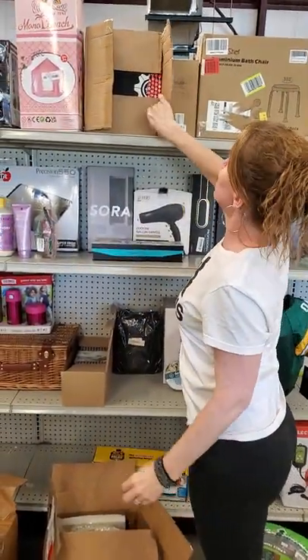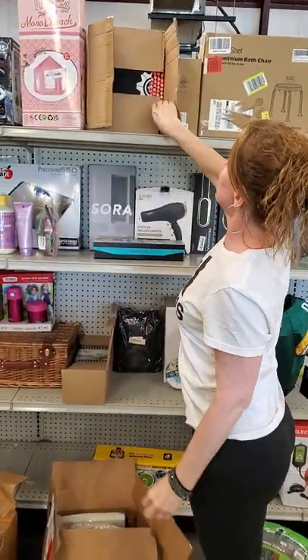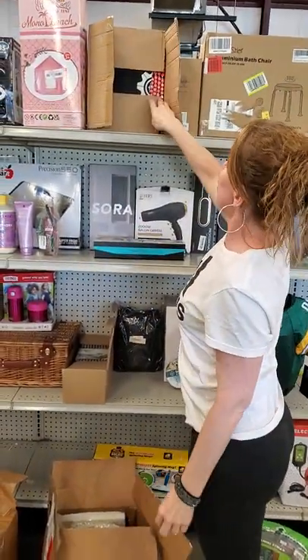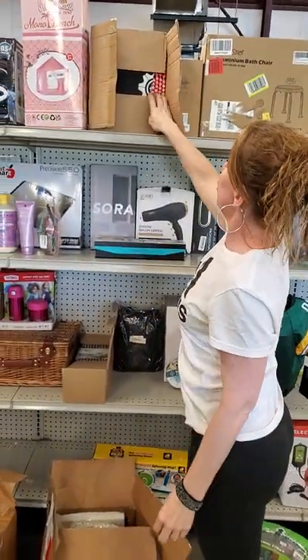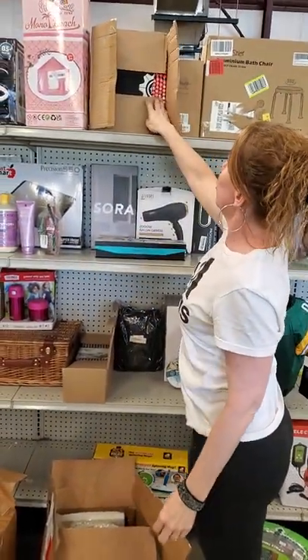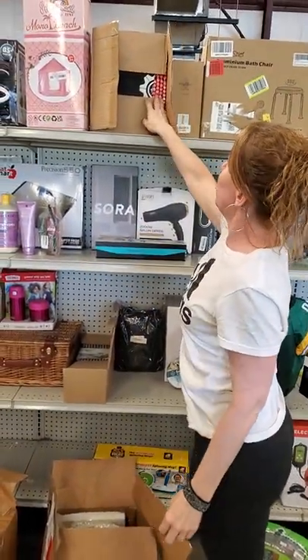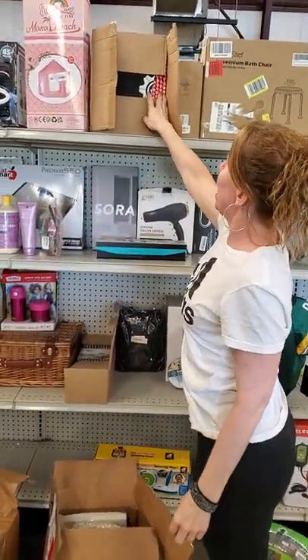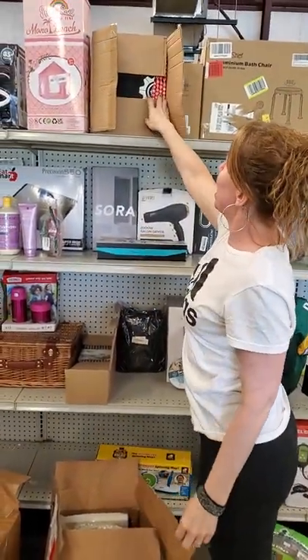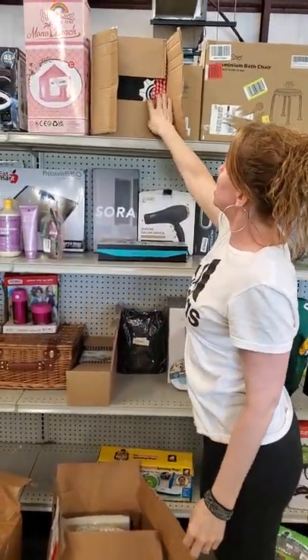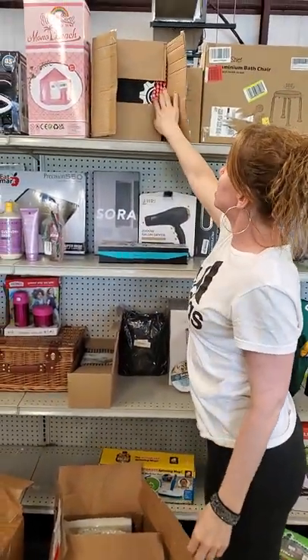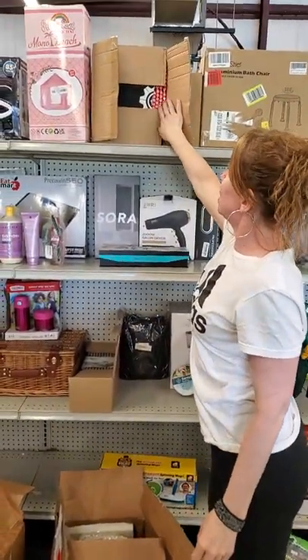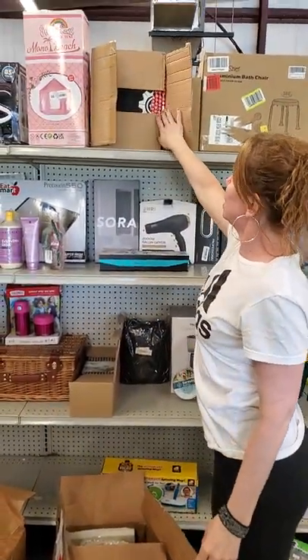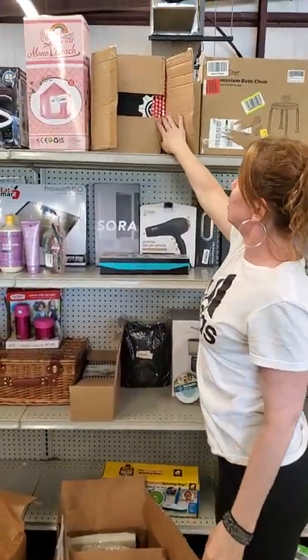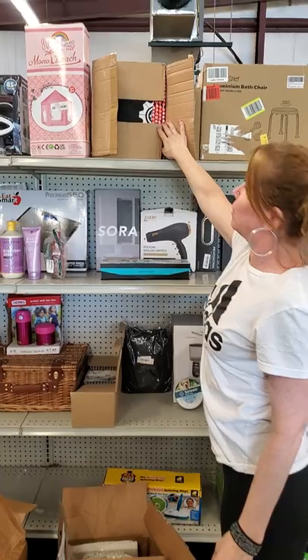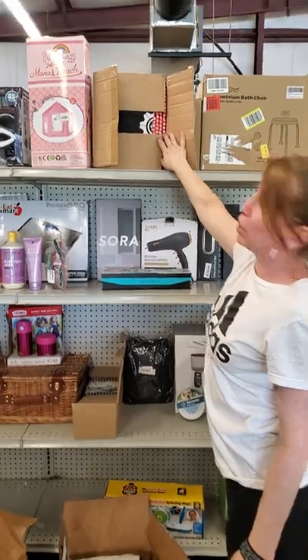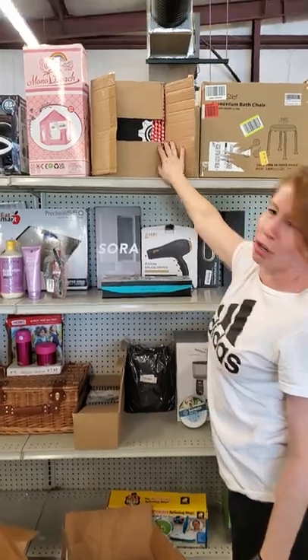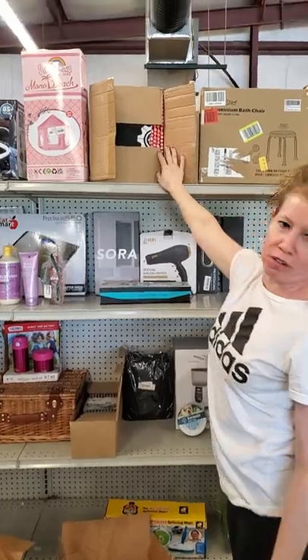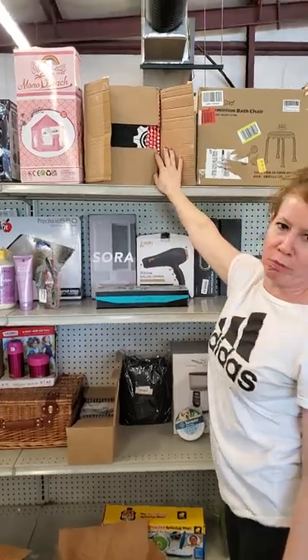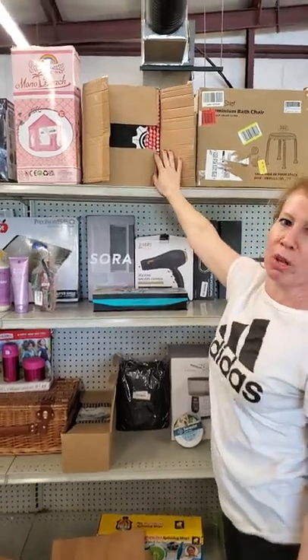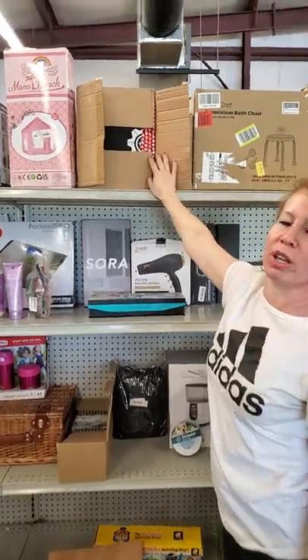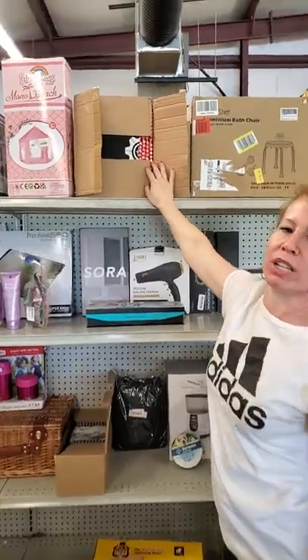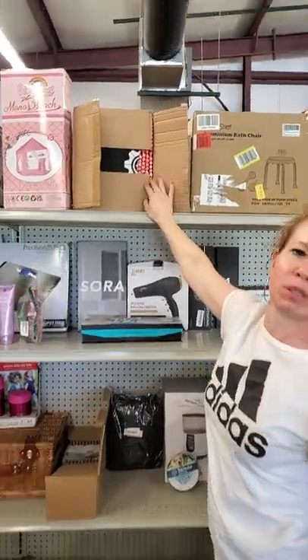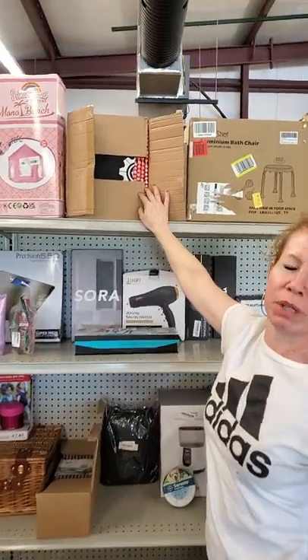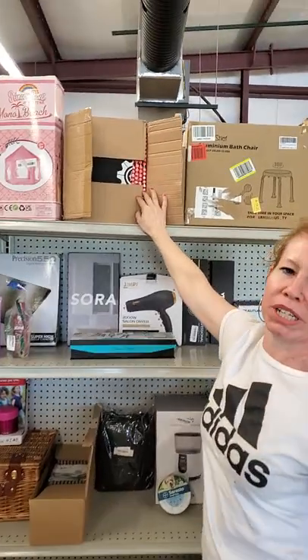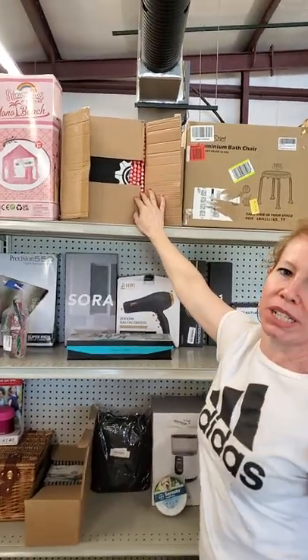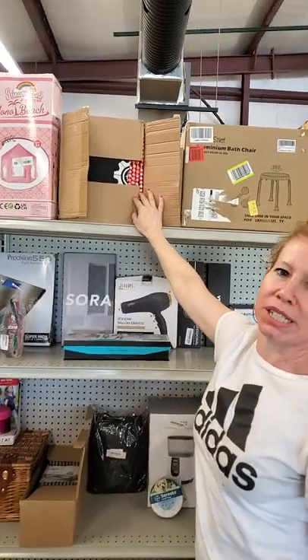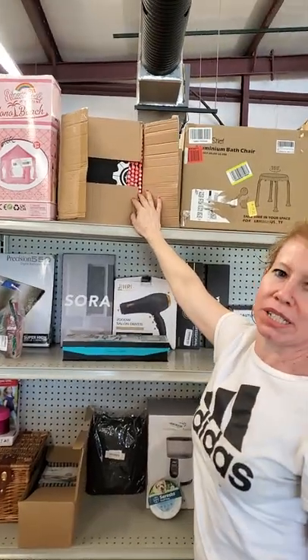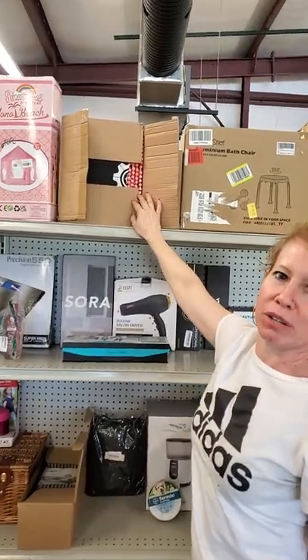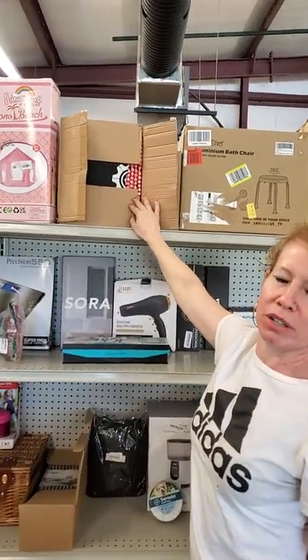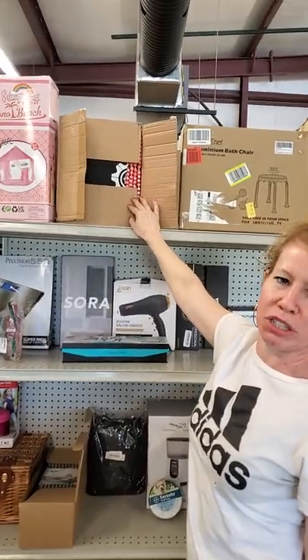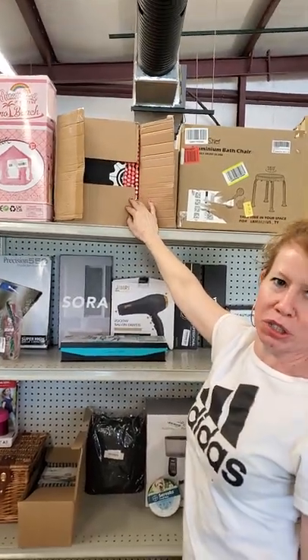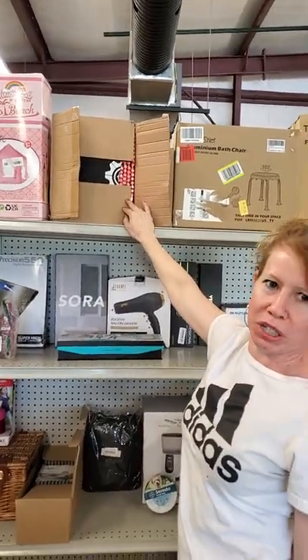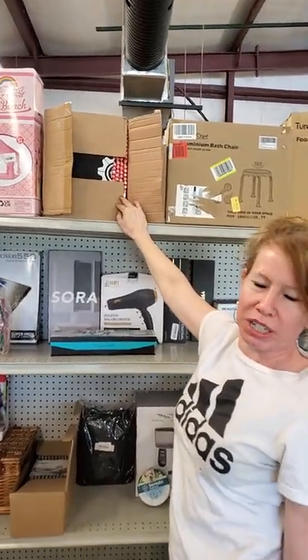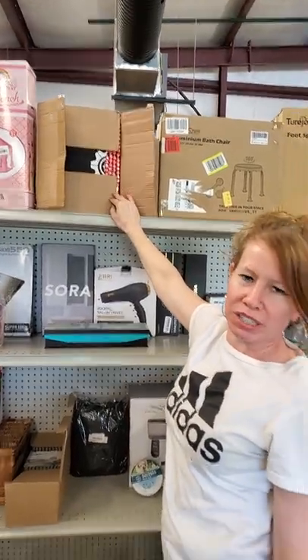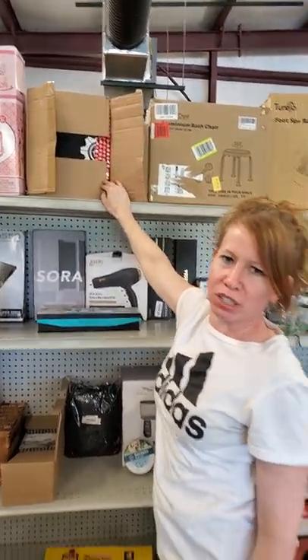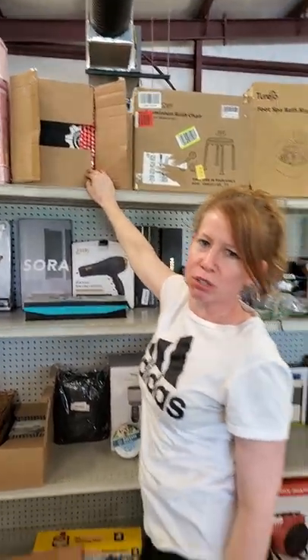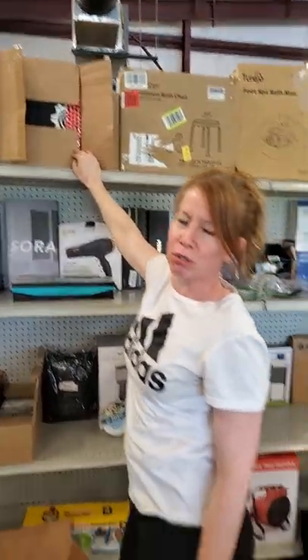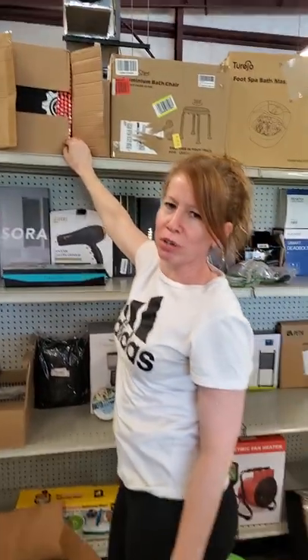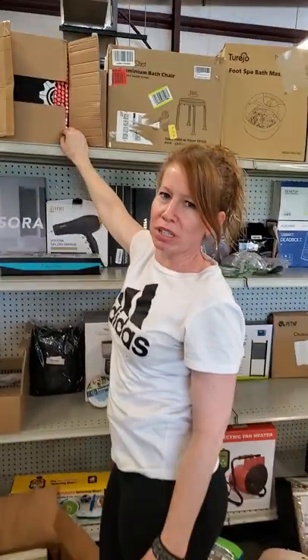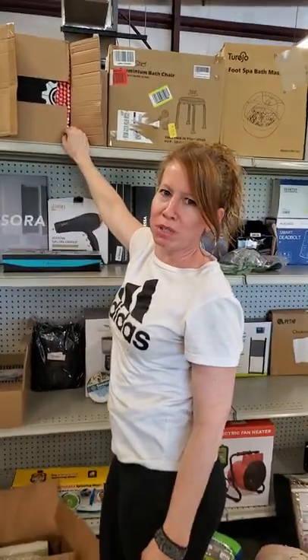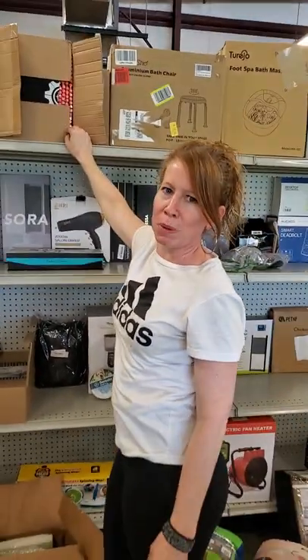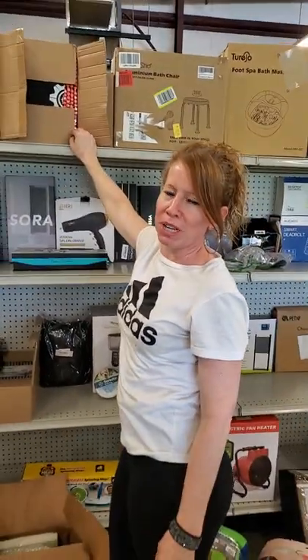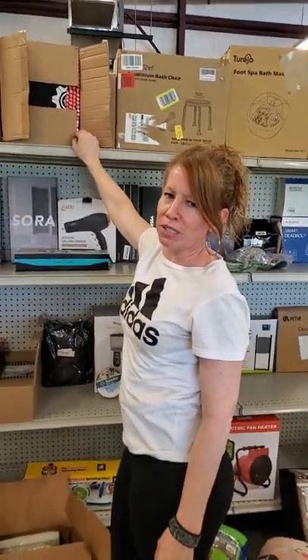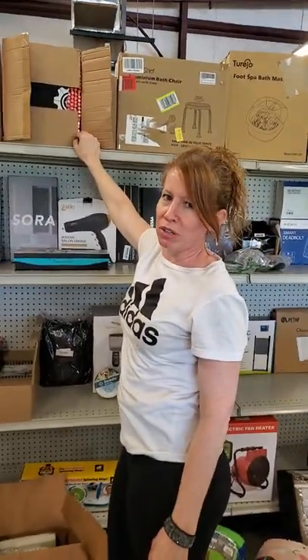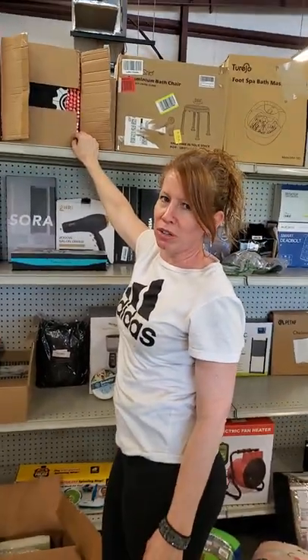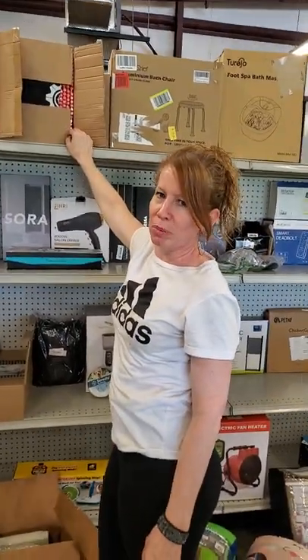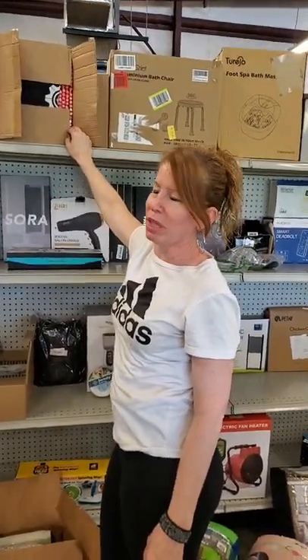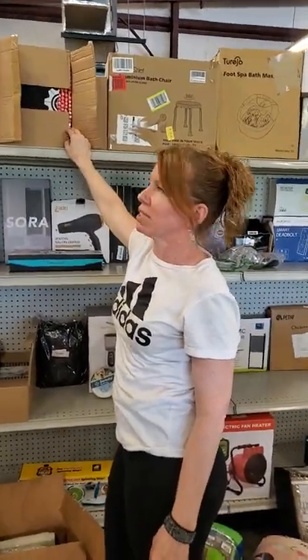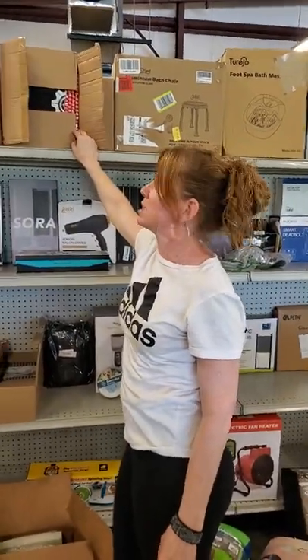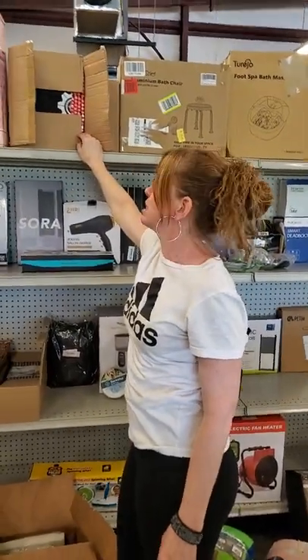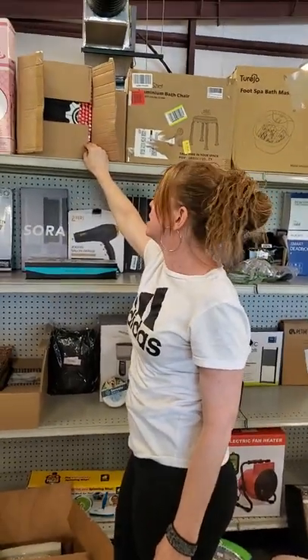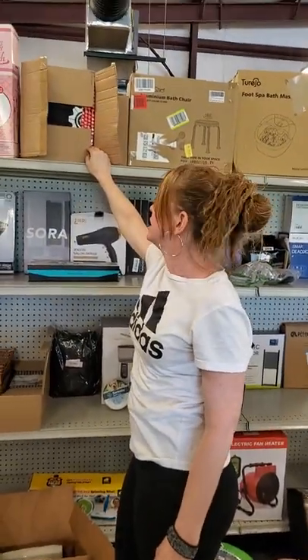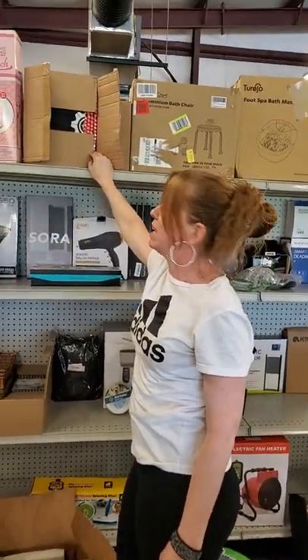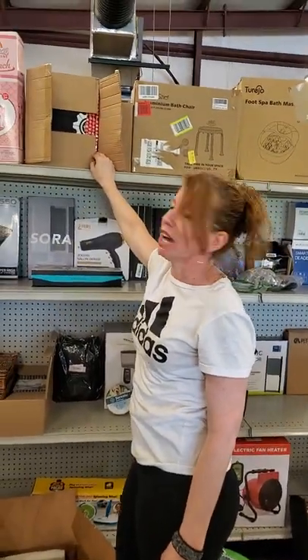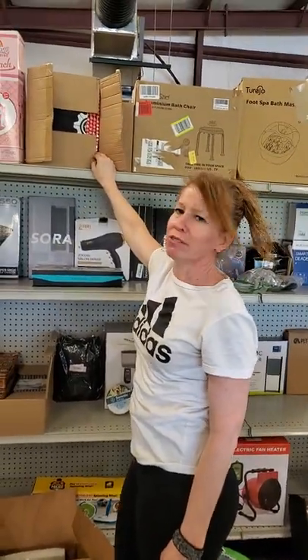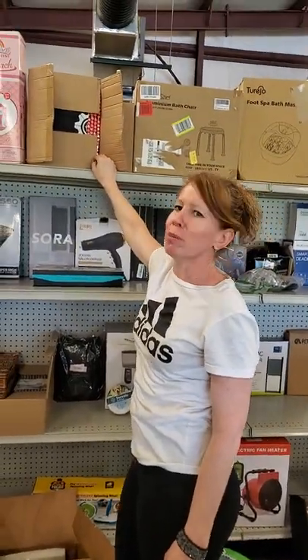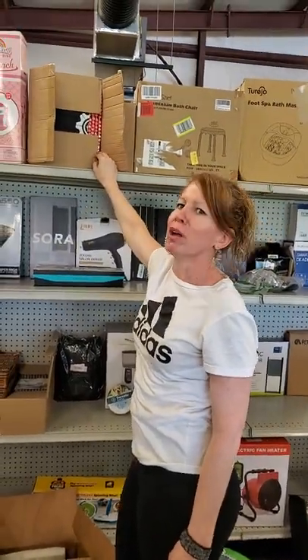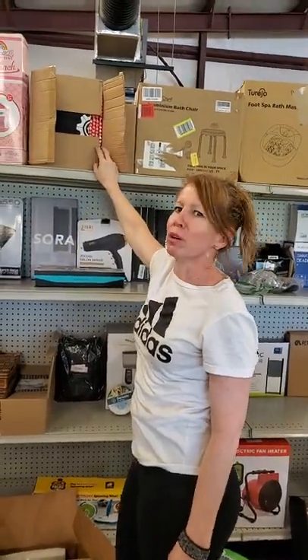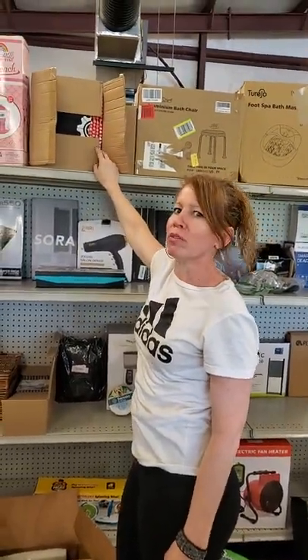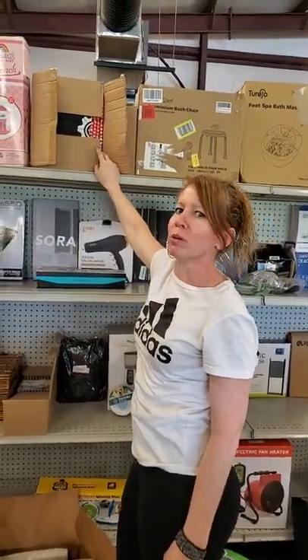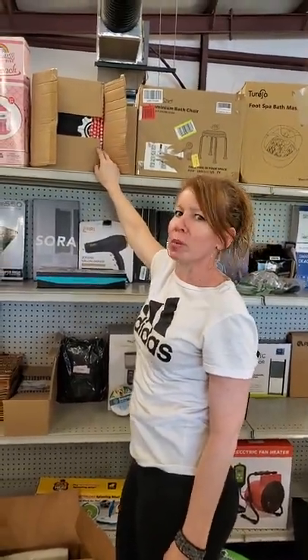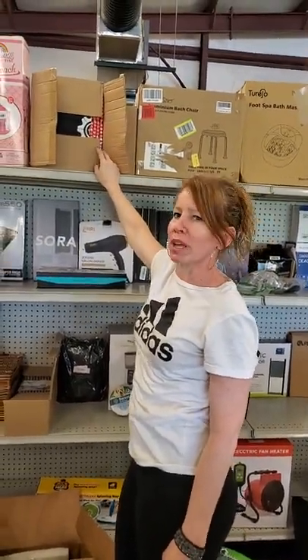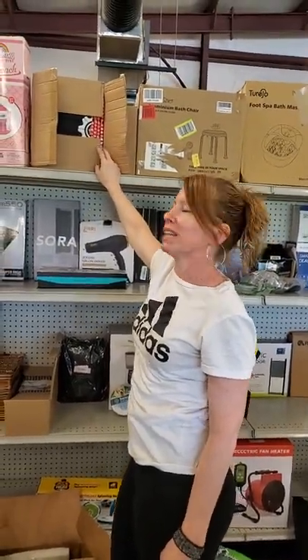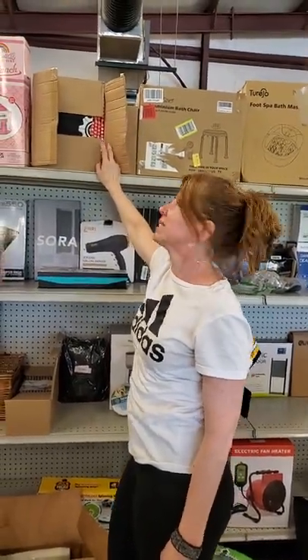This is a whole box of Nerf bullets. Please don't let your kids destroy this box of Nerf bullets and have them all over the place.